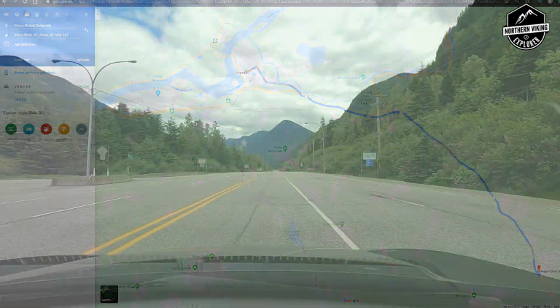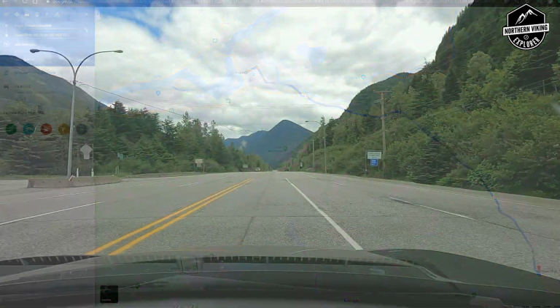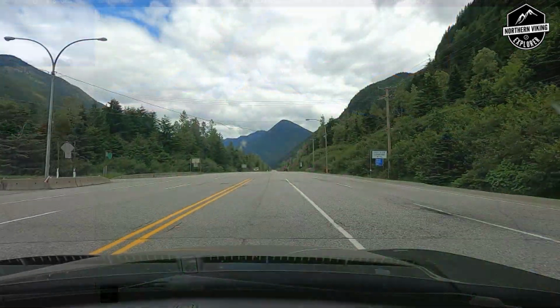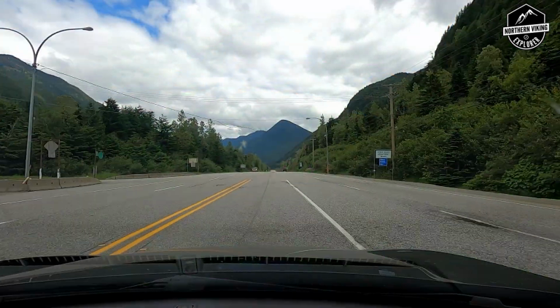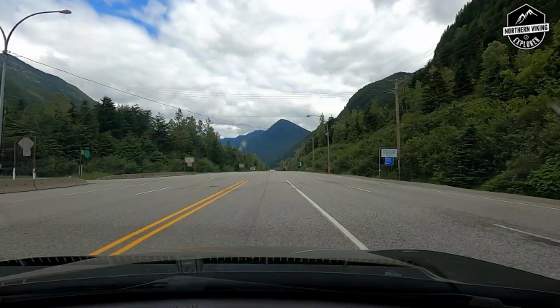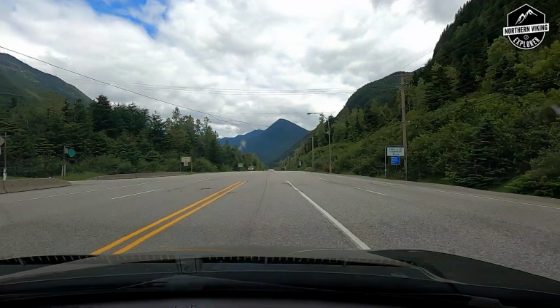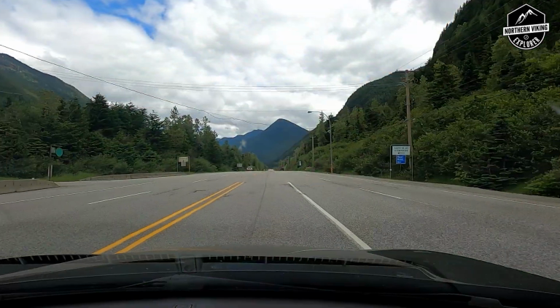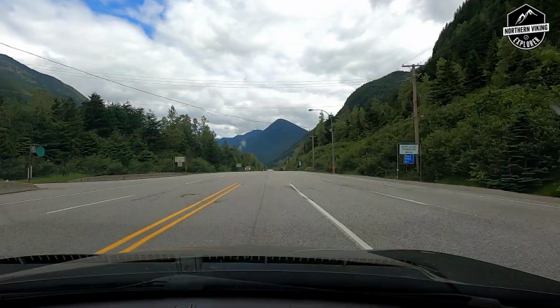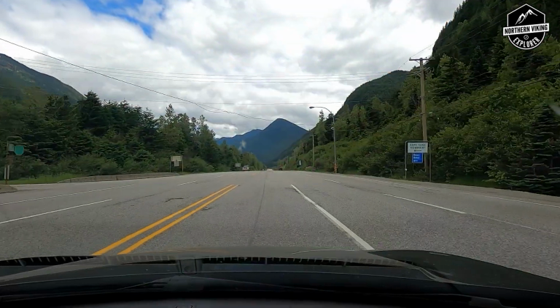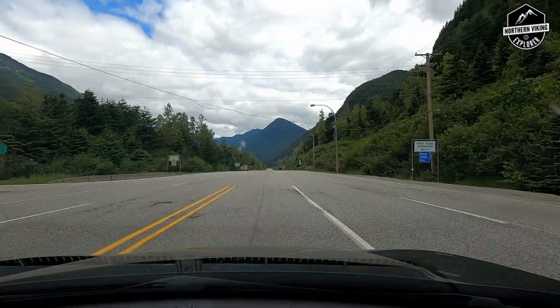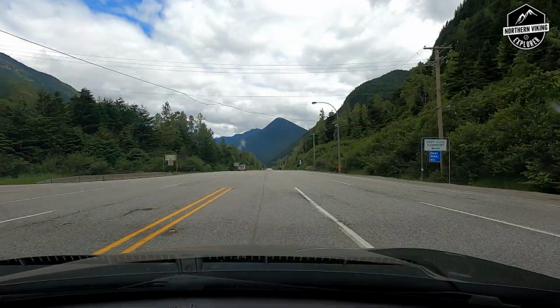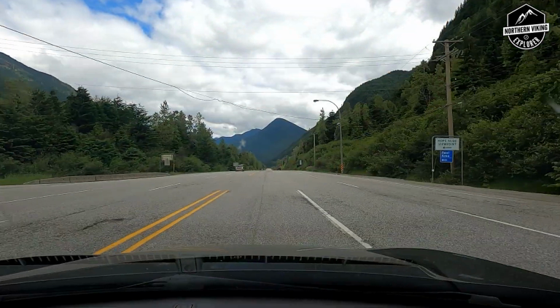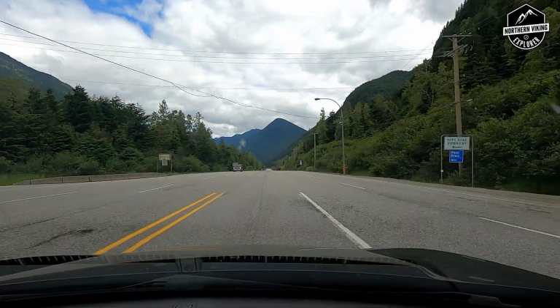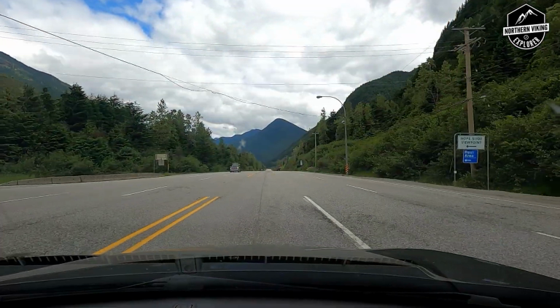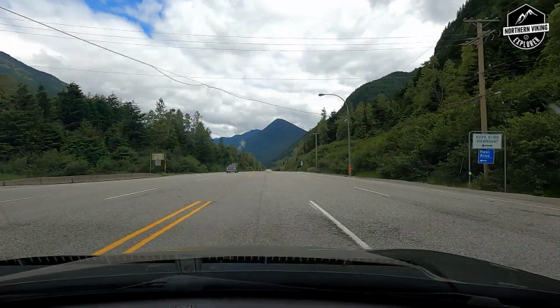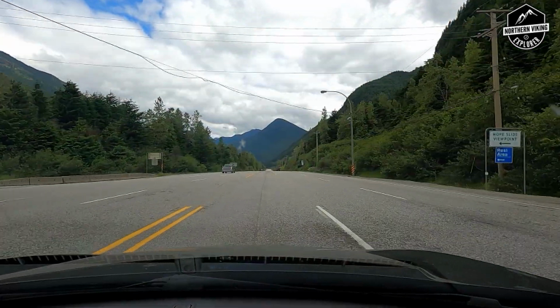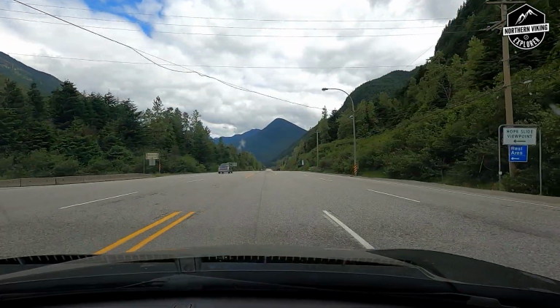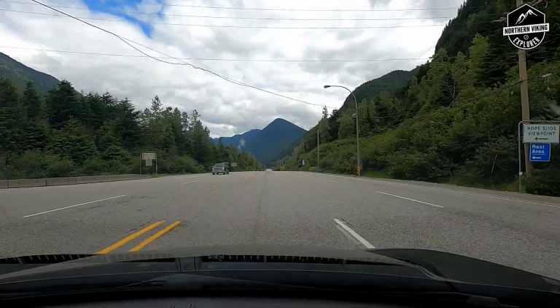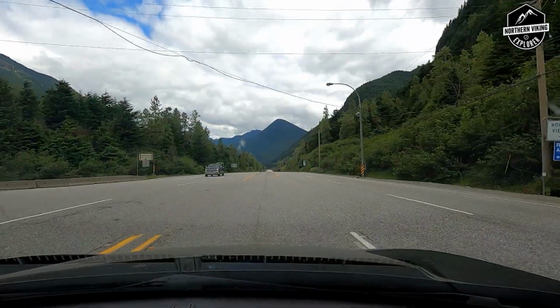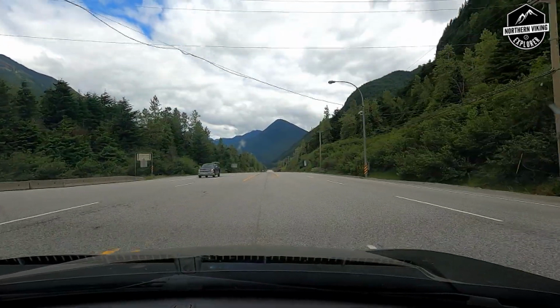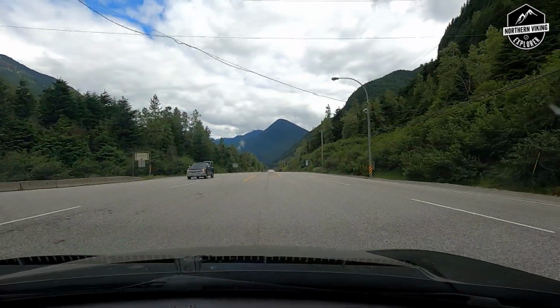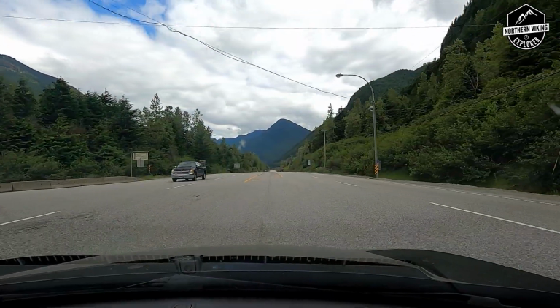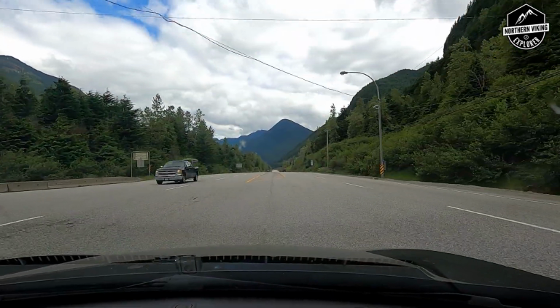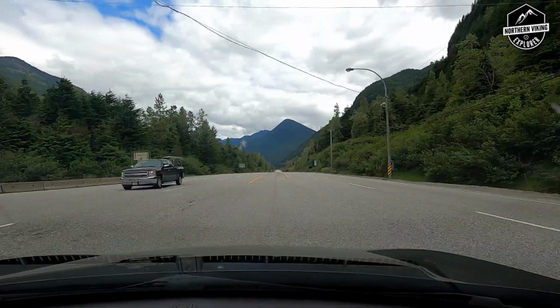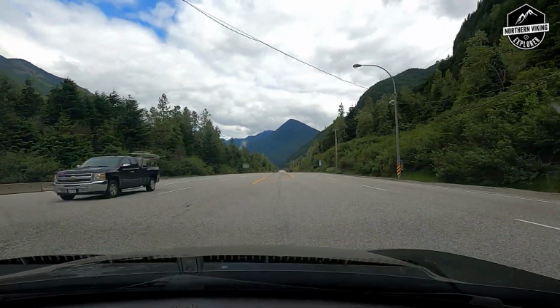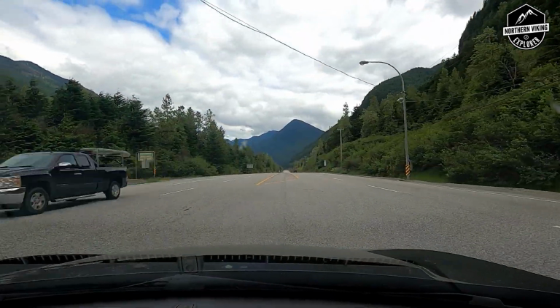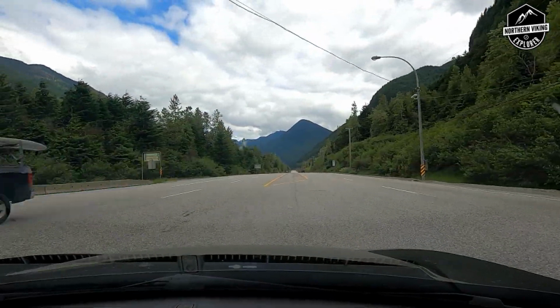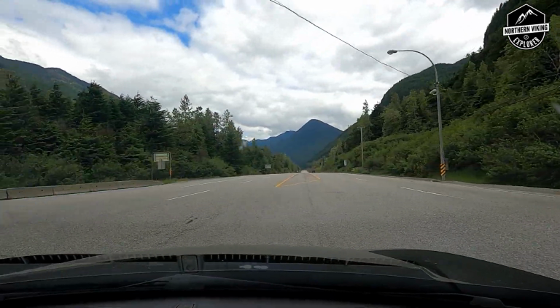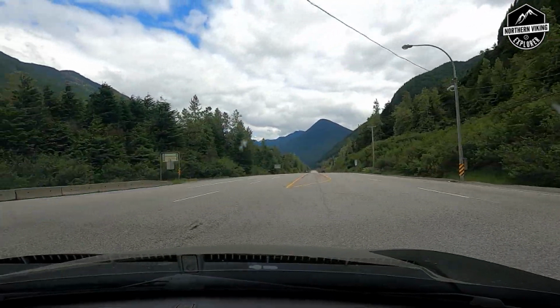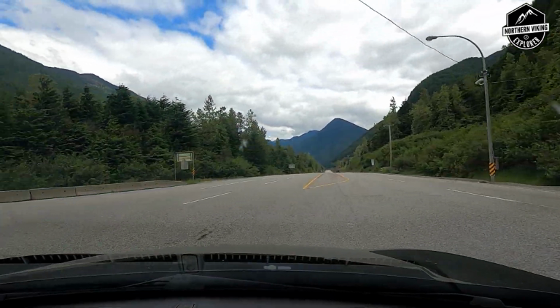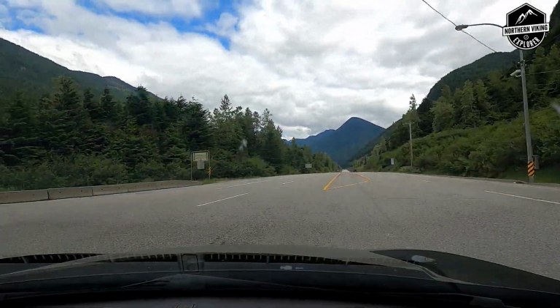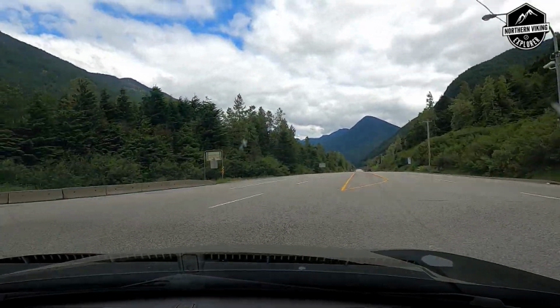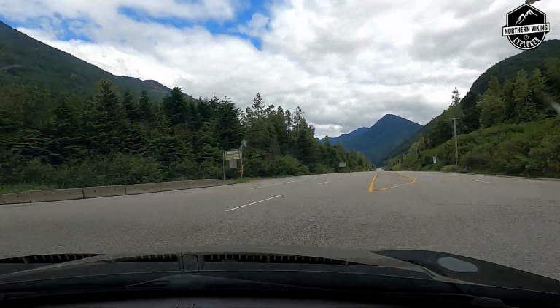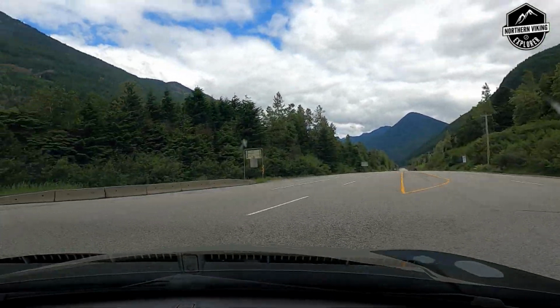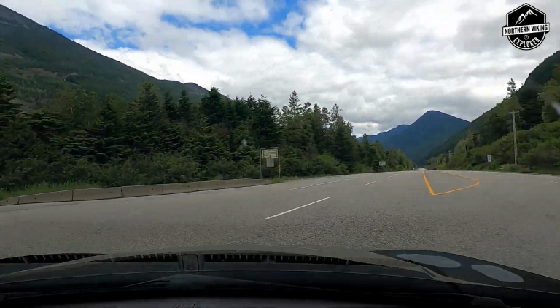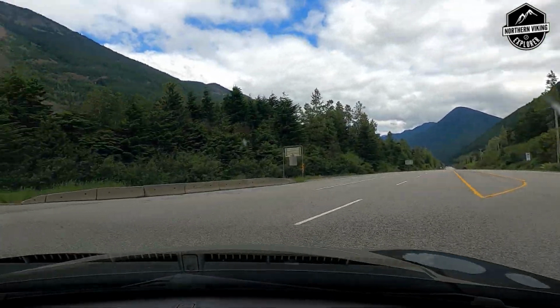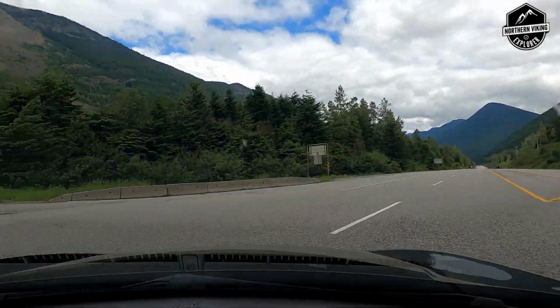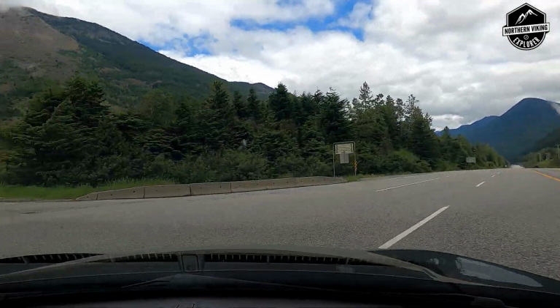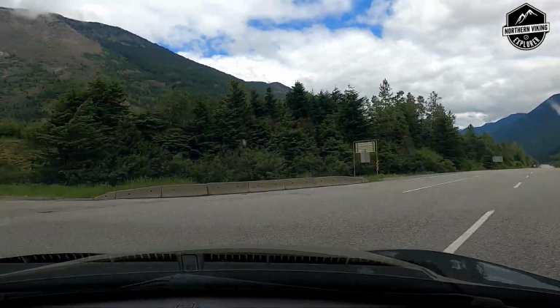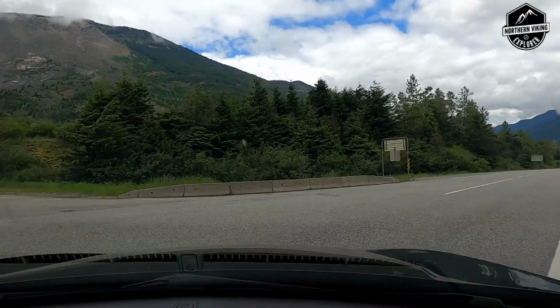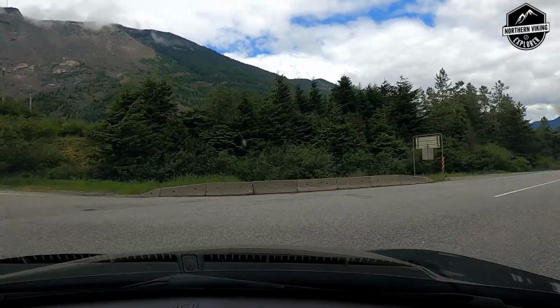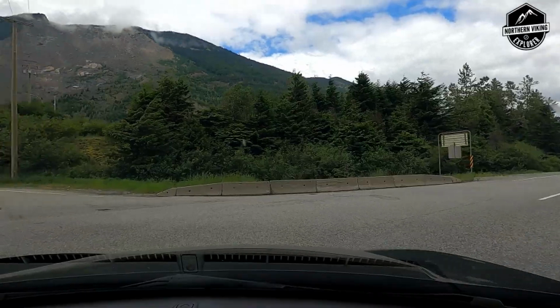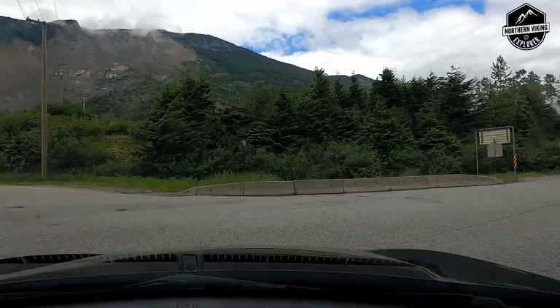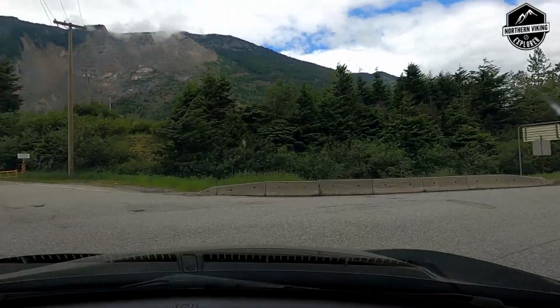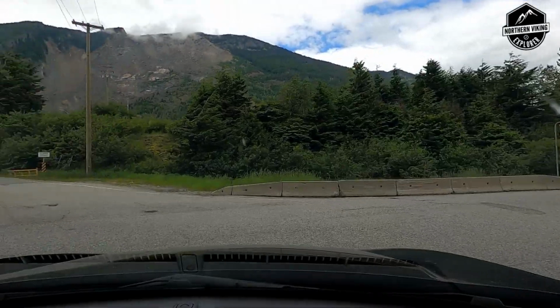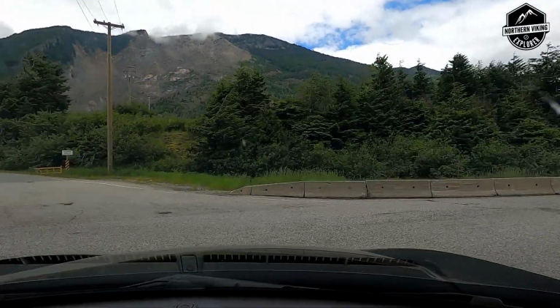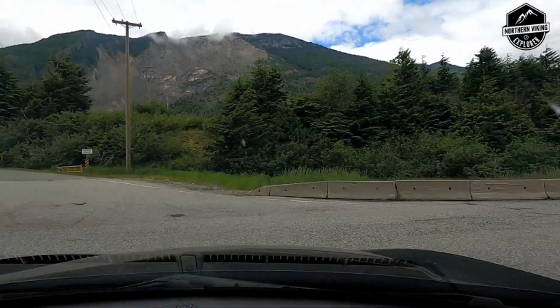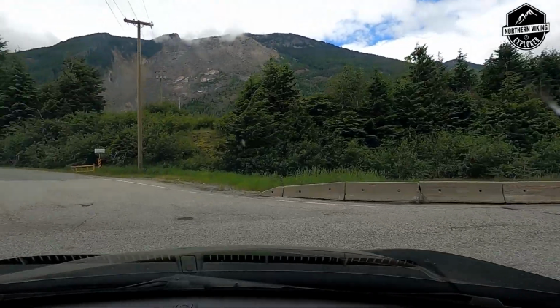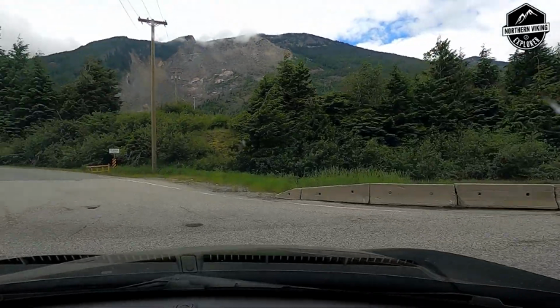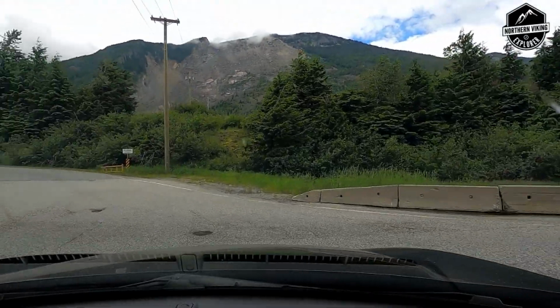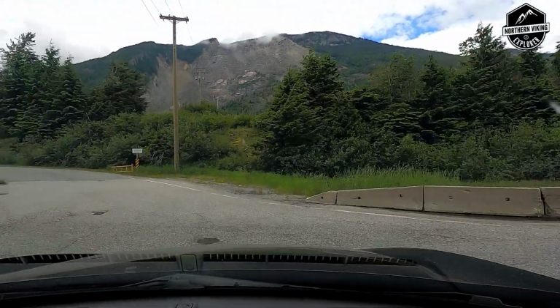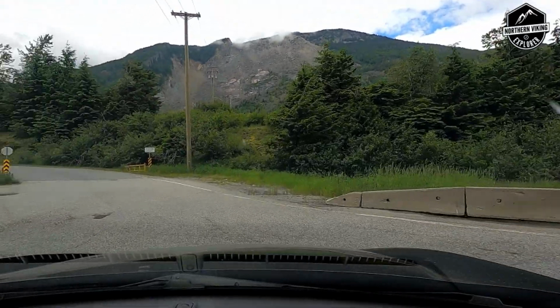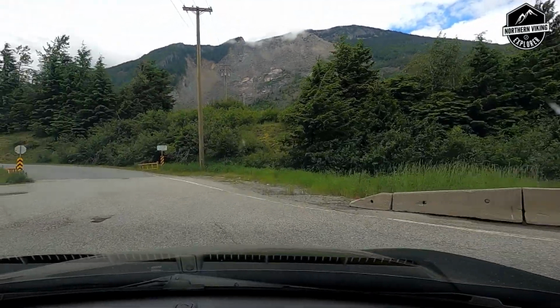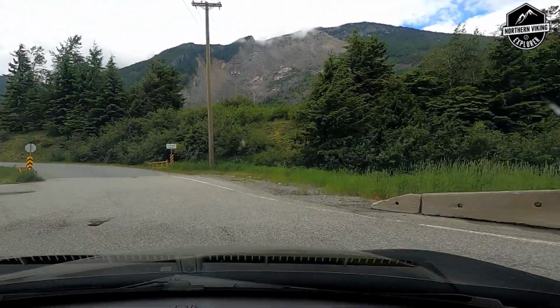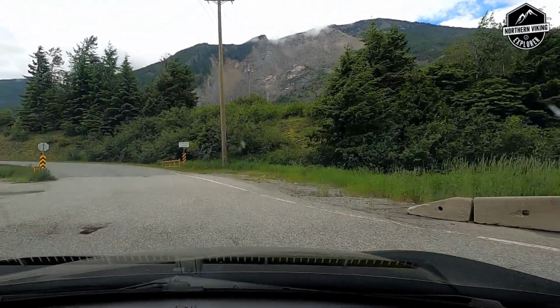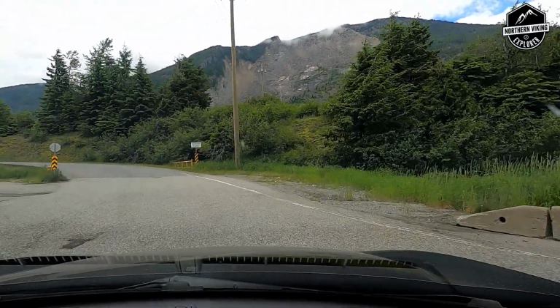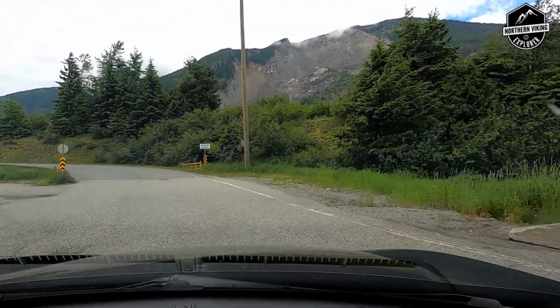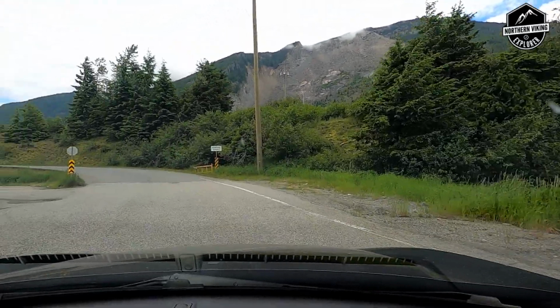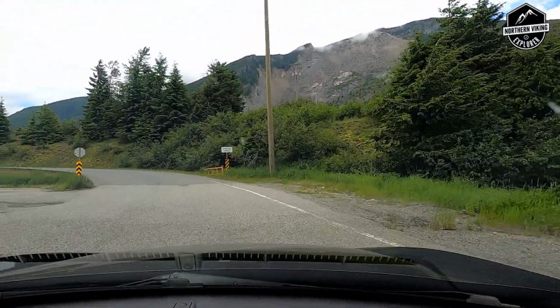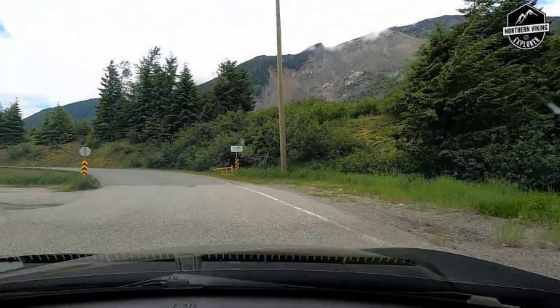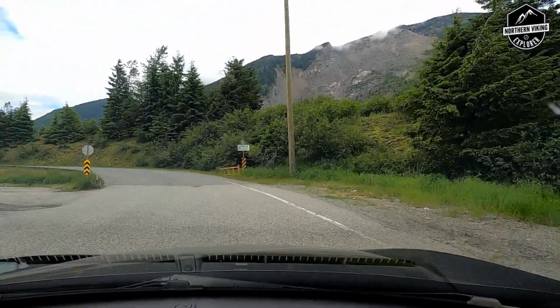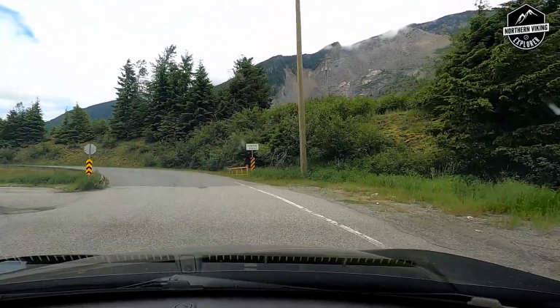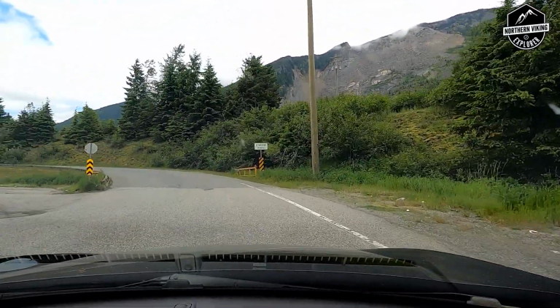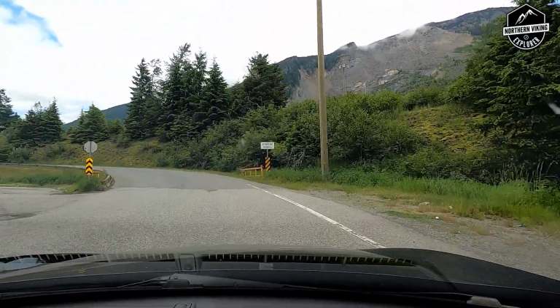Once you arrive at the Hope Slide, you're gonna have to make a left turn across Highway 3 to drive up to the Hope Slide viewpoint rest area.